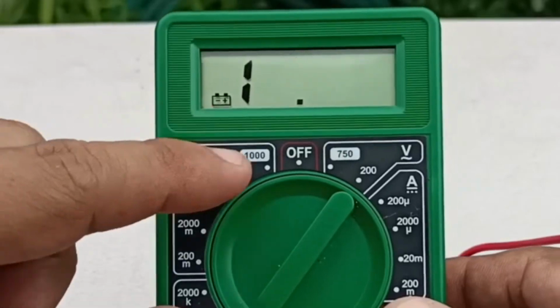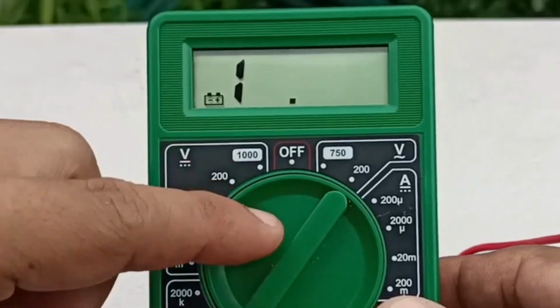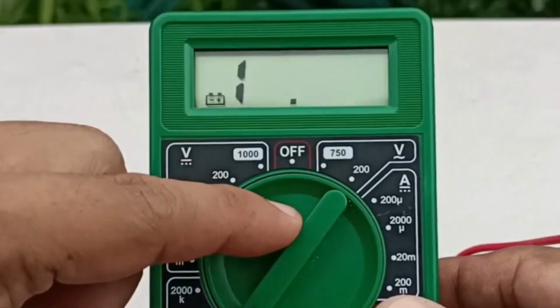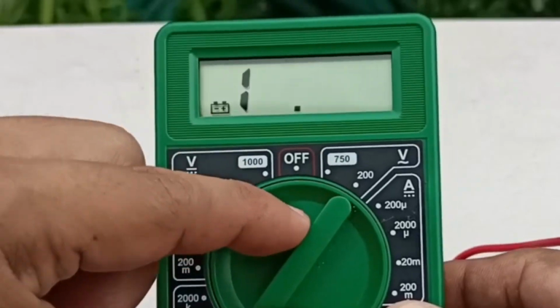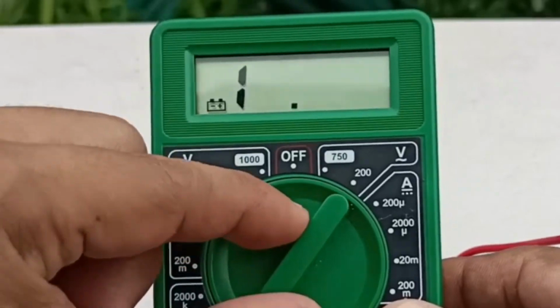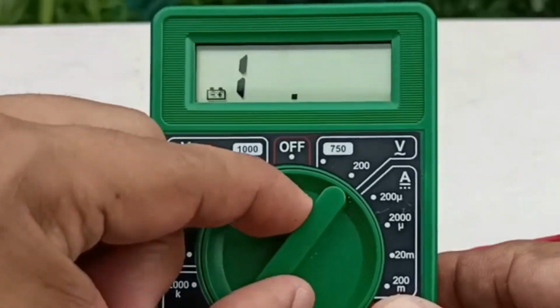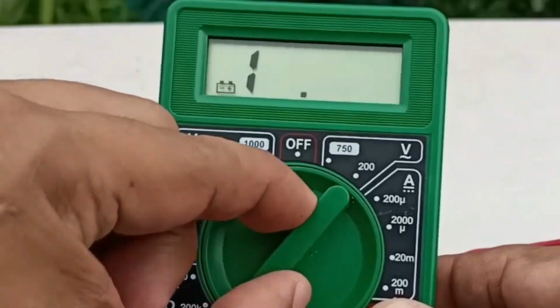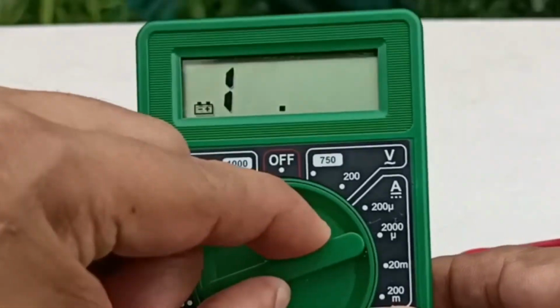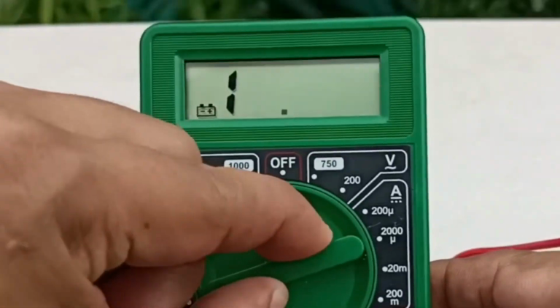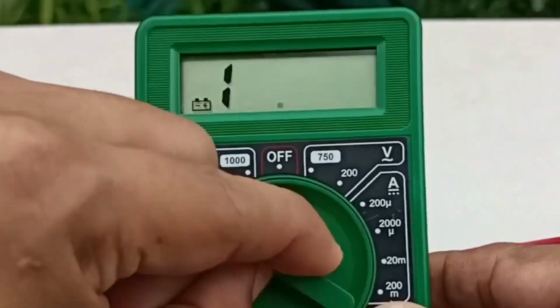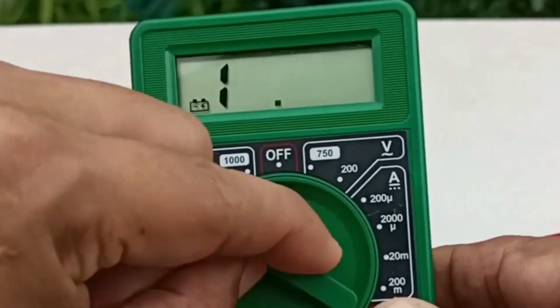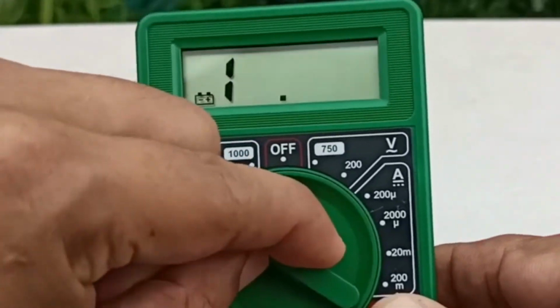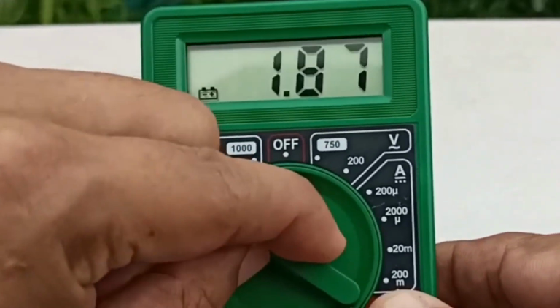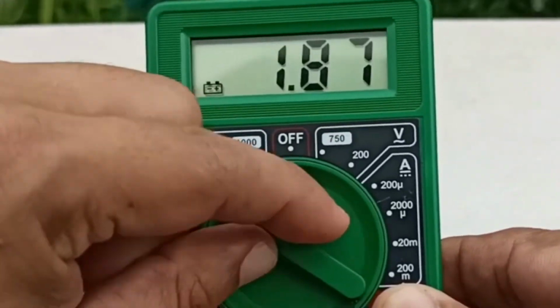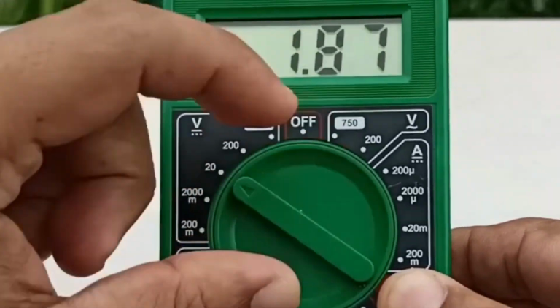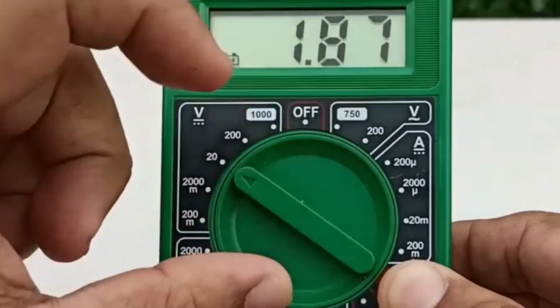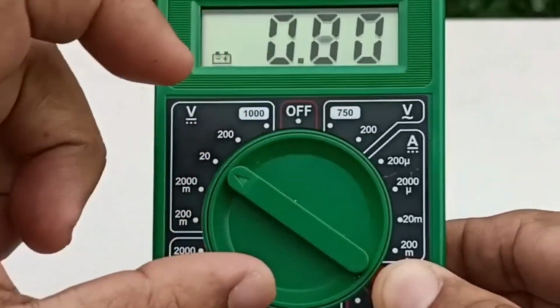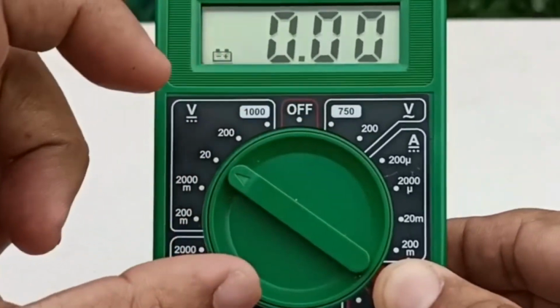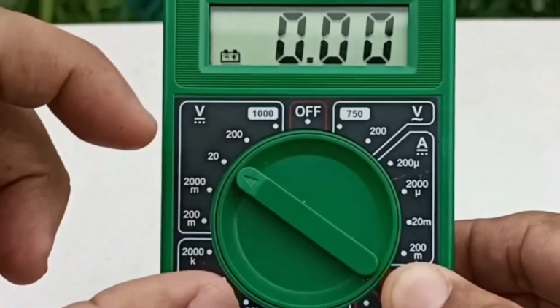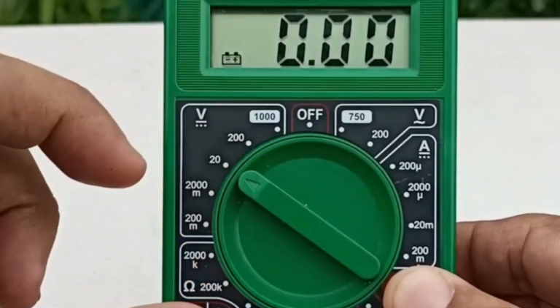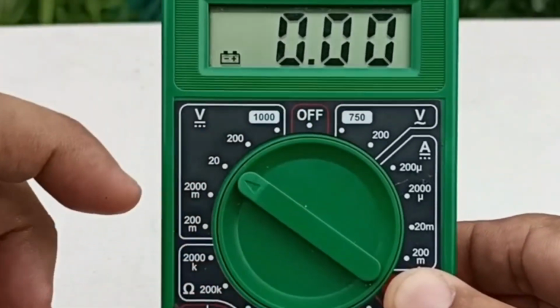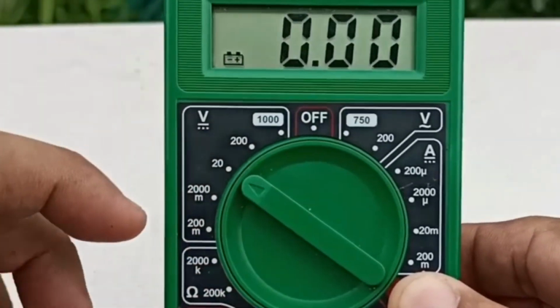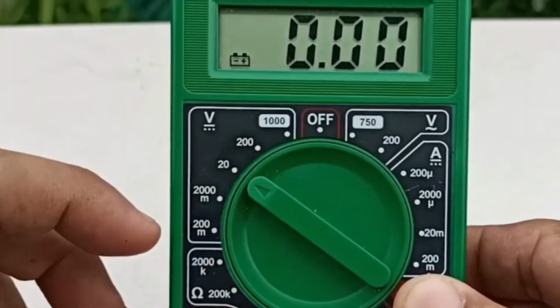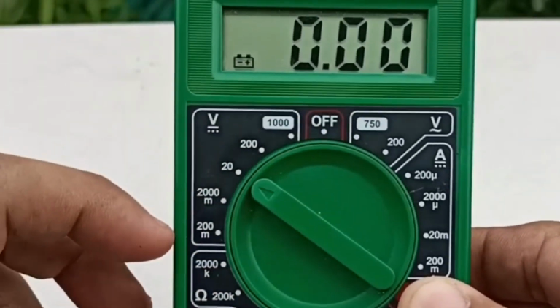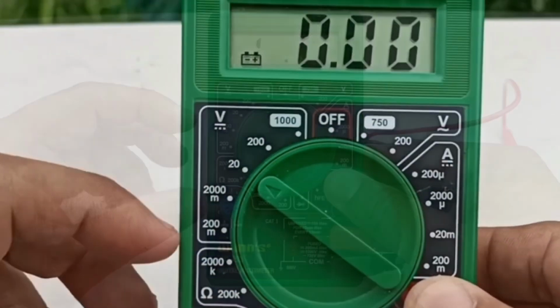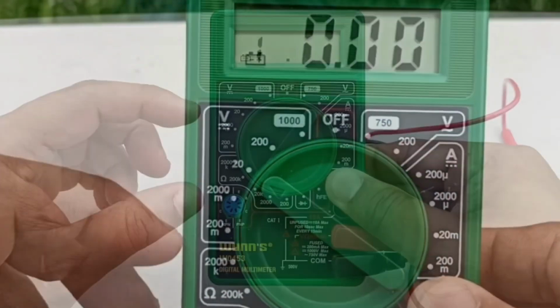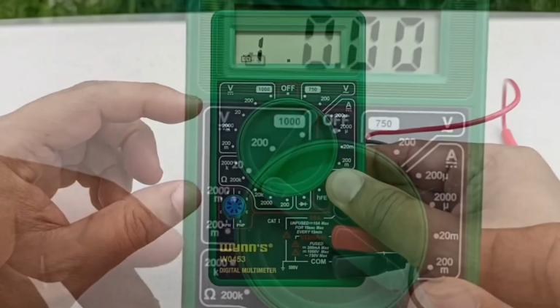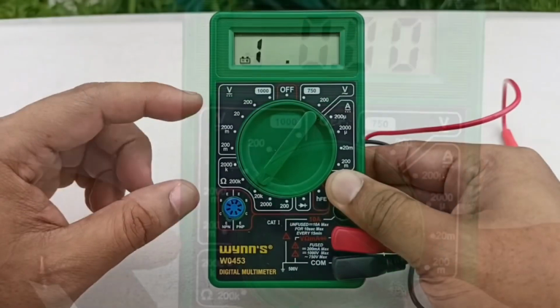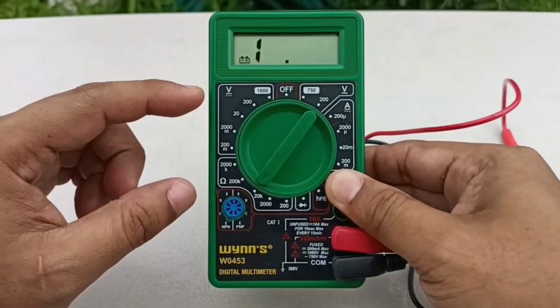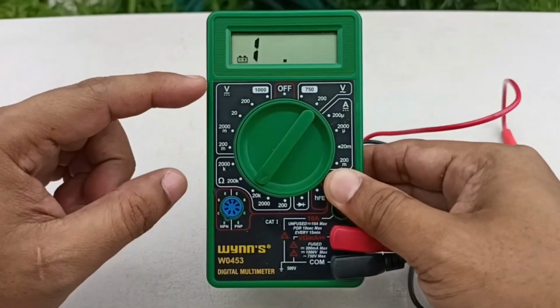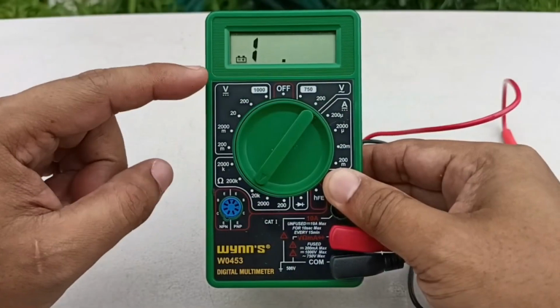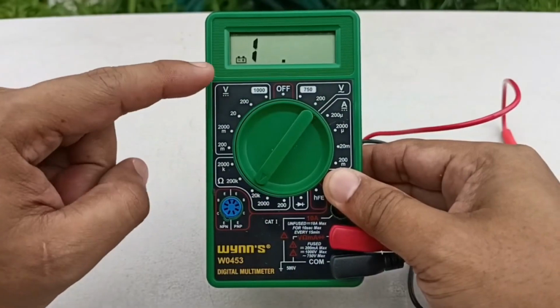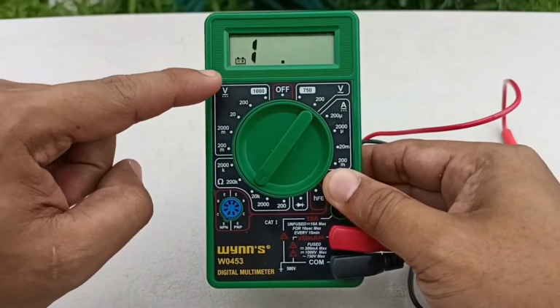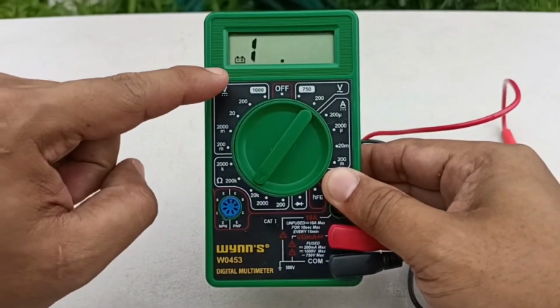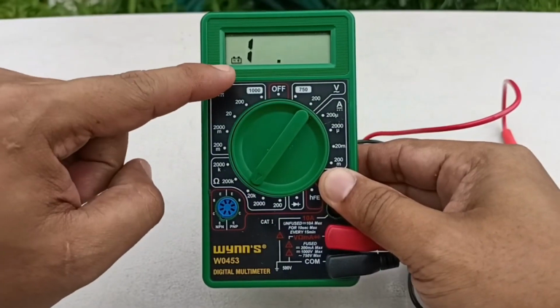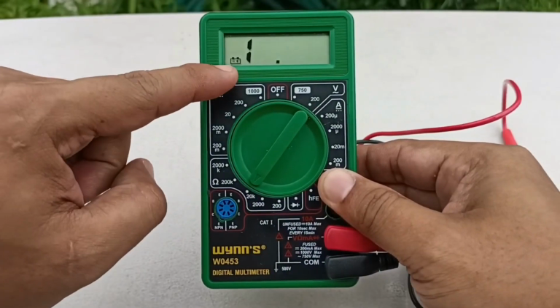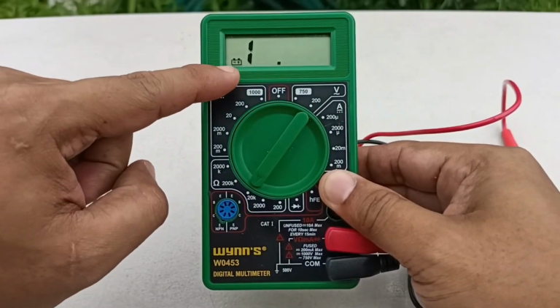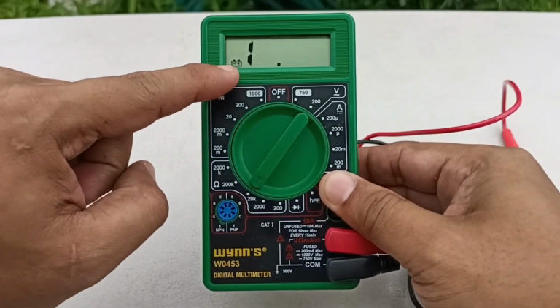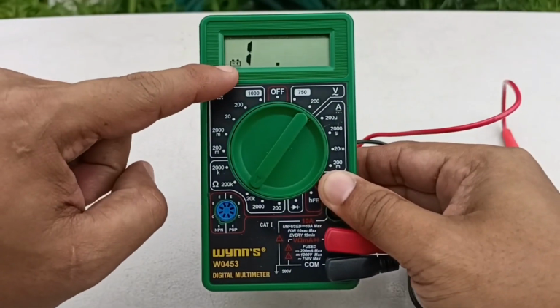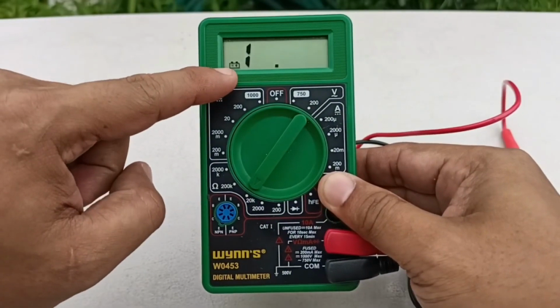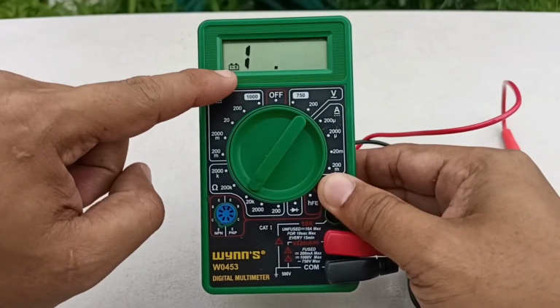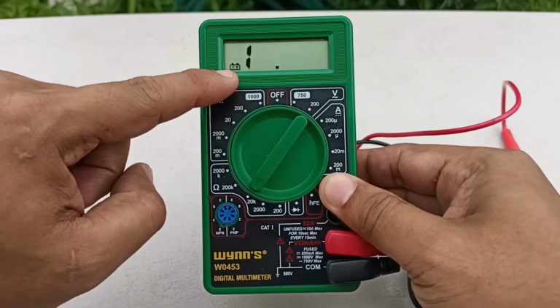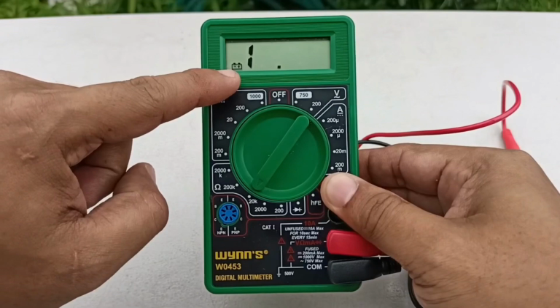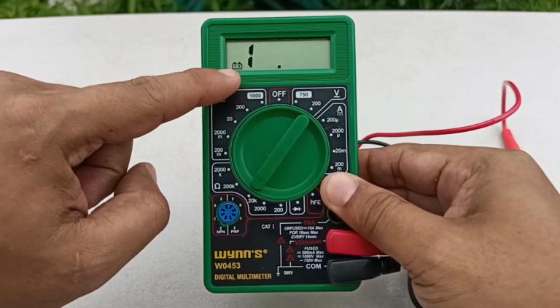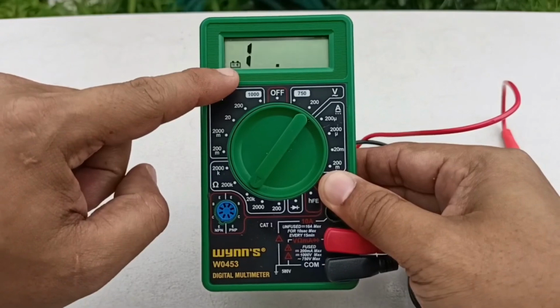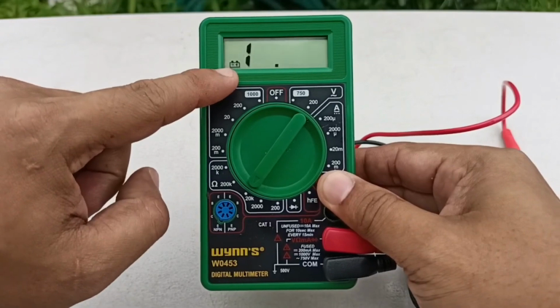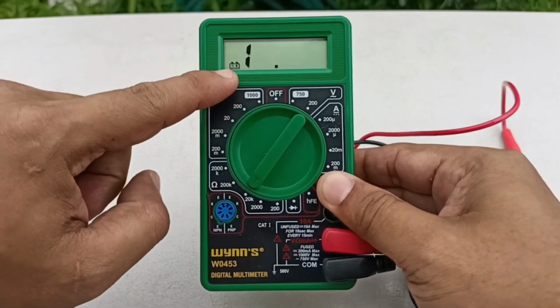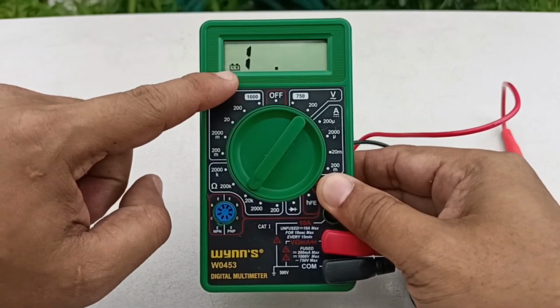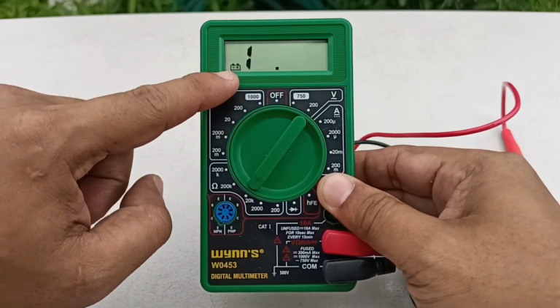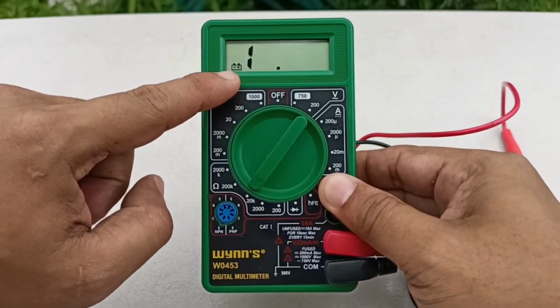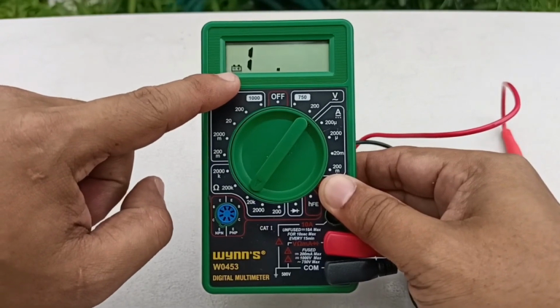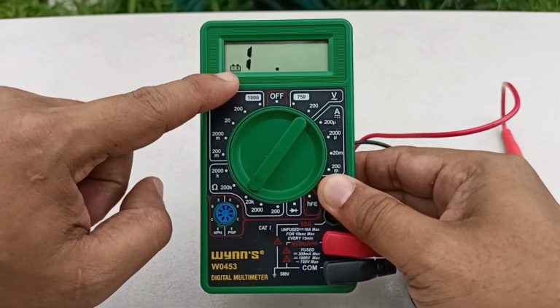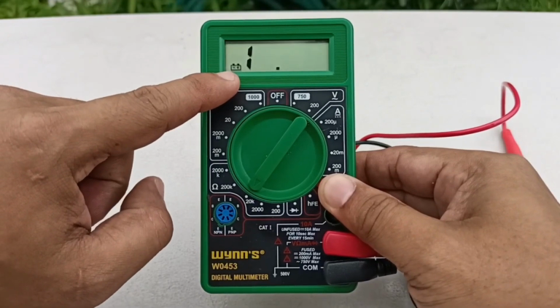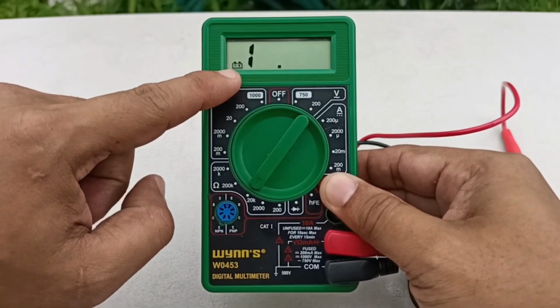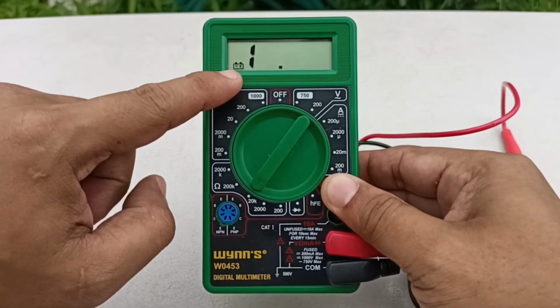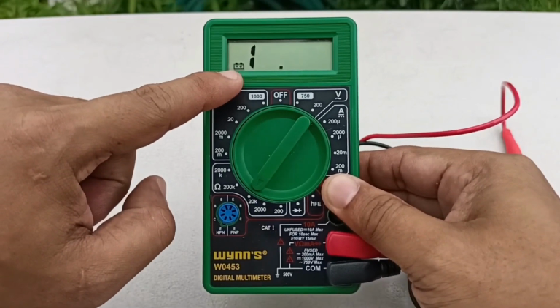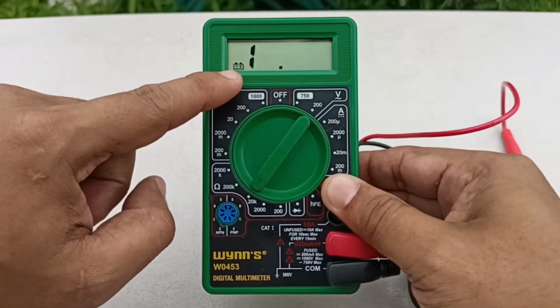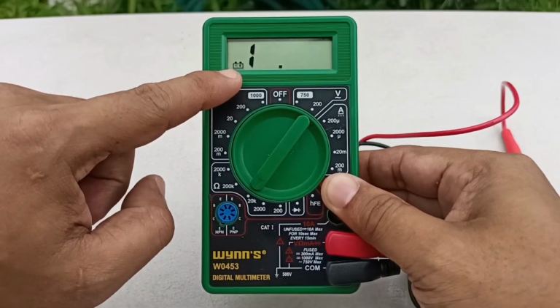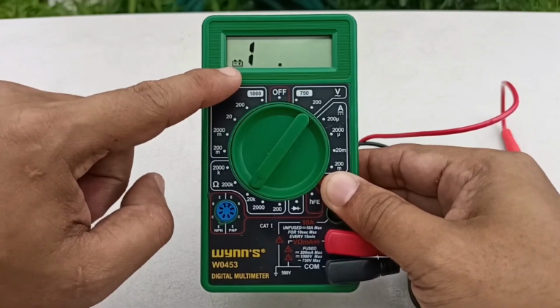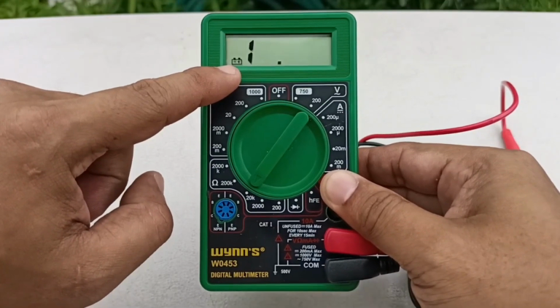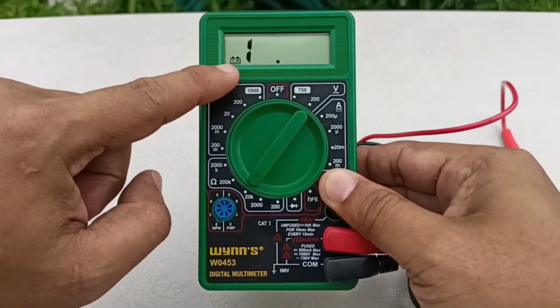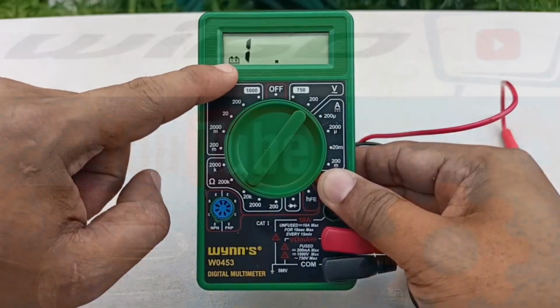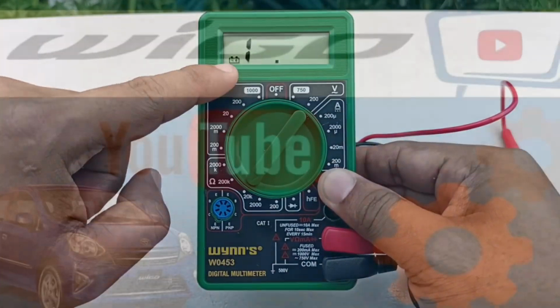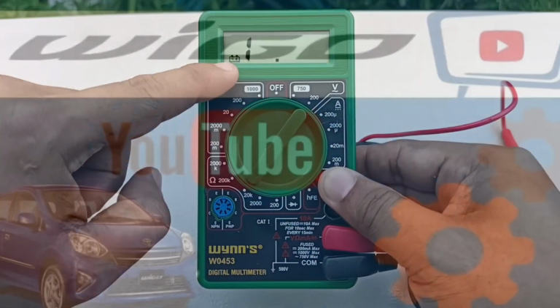Kamusta? In this video, I will teach you how to replace the battery on this type of multimeter and how we can use it on our Toyota Wigo.